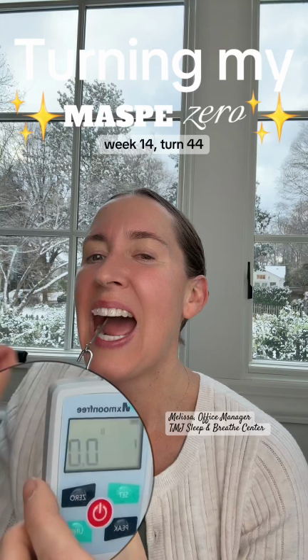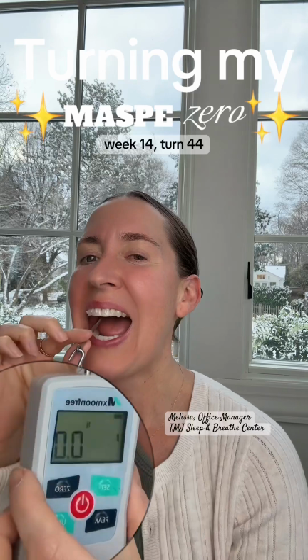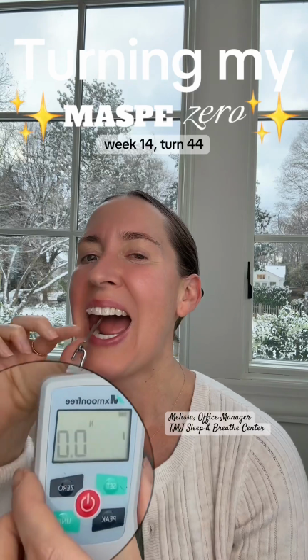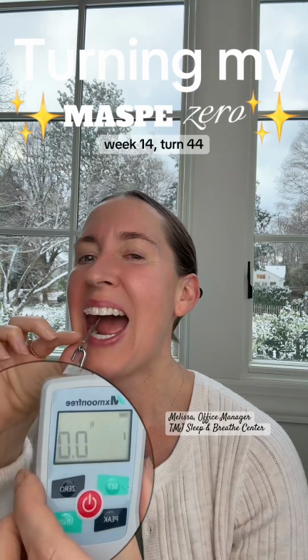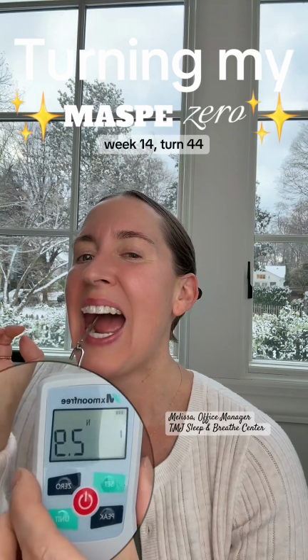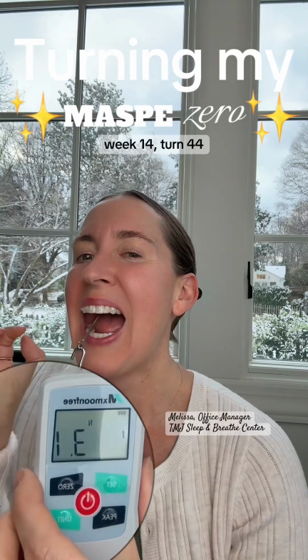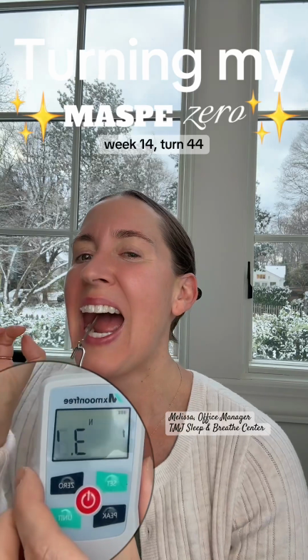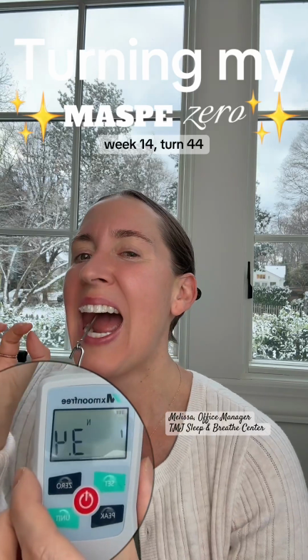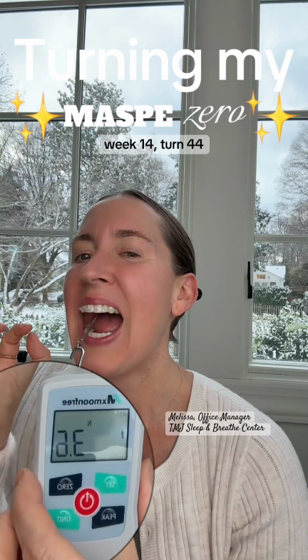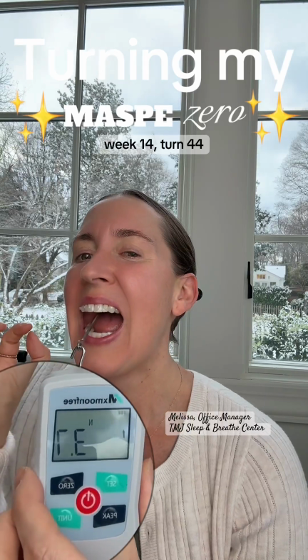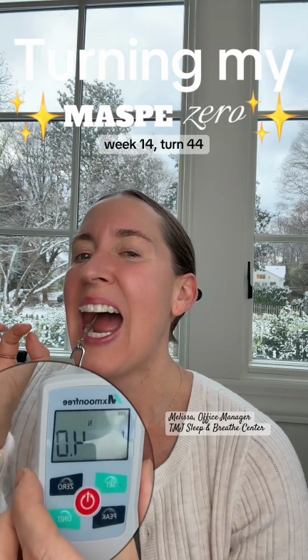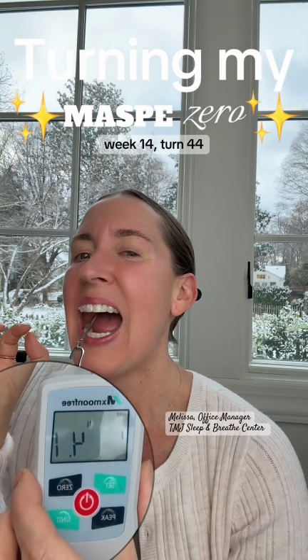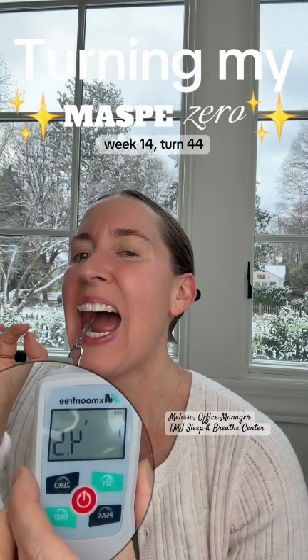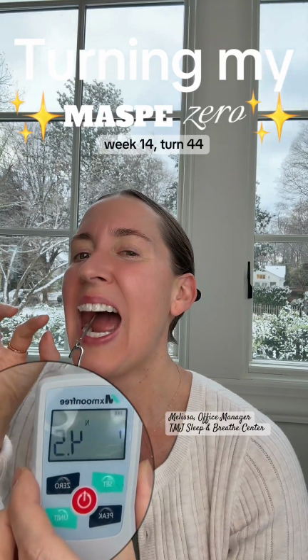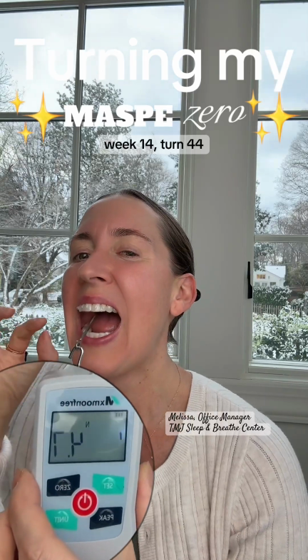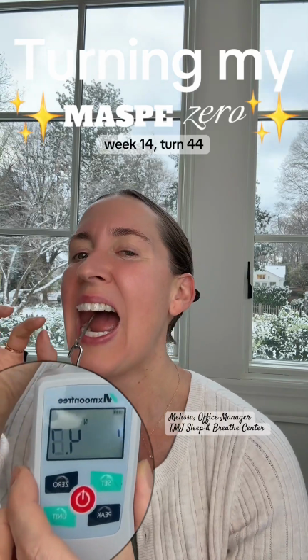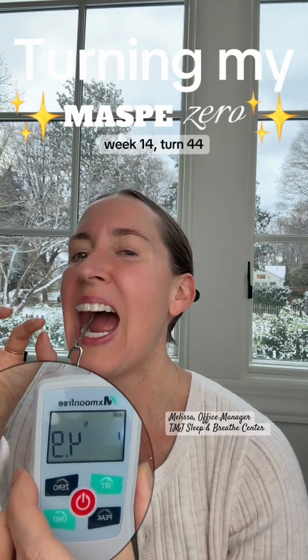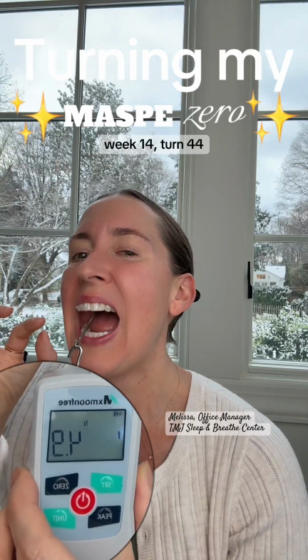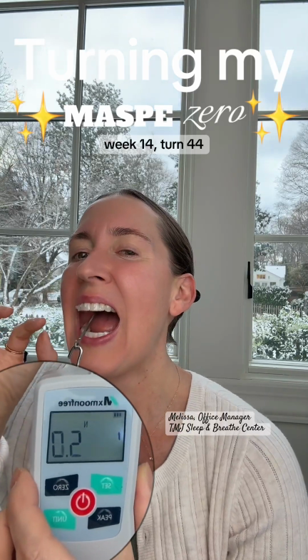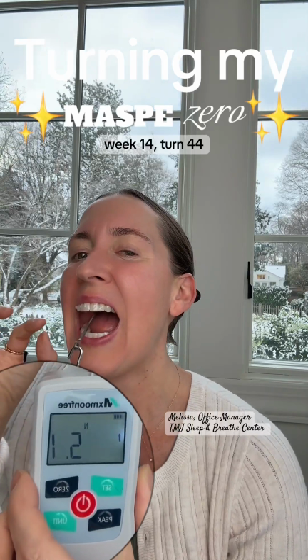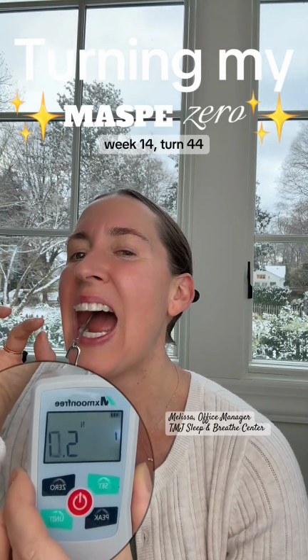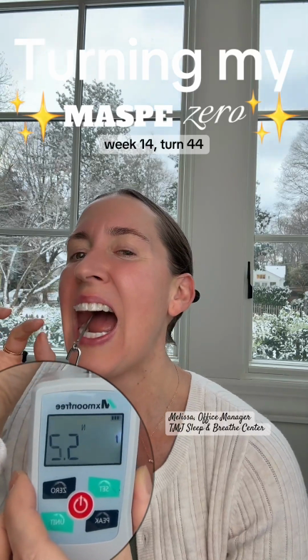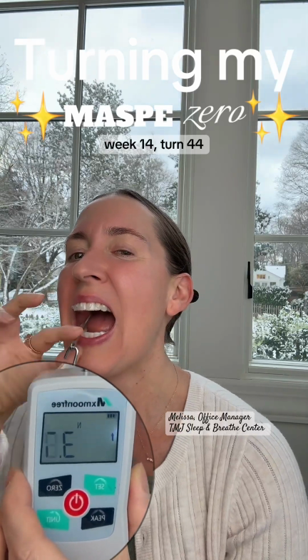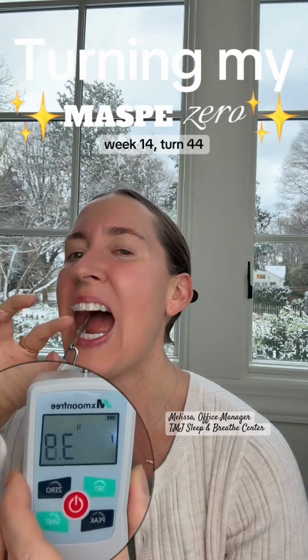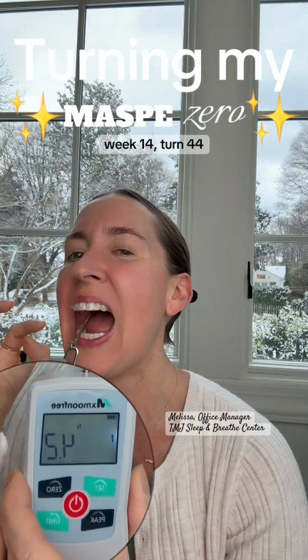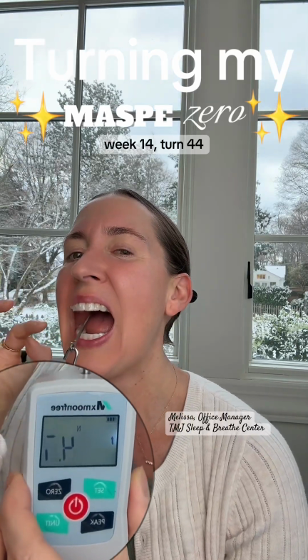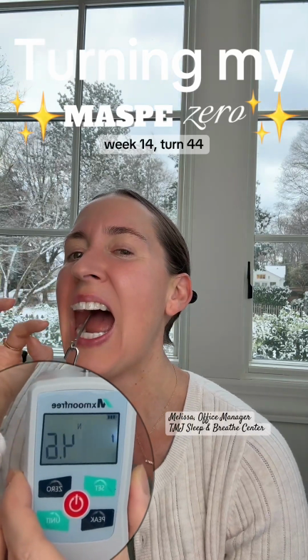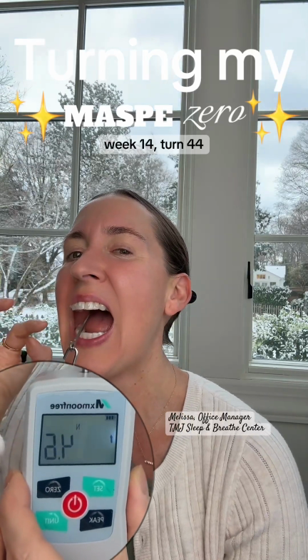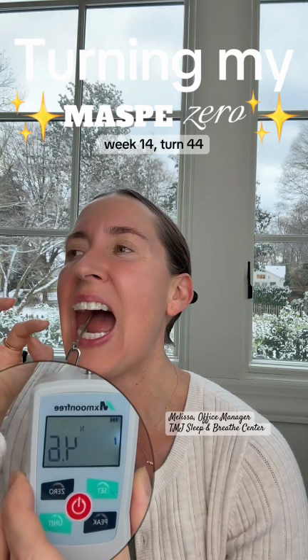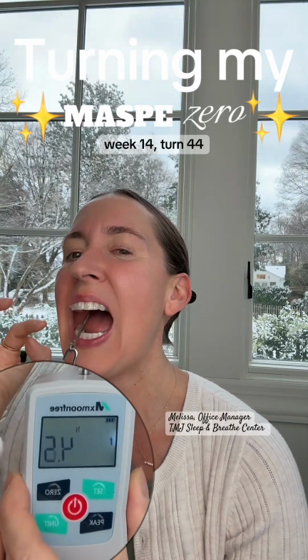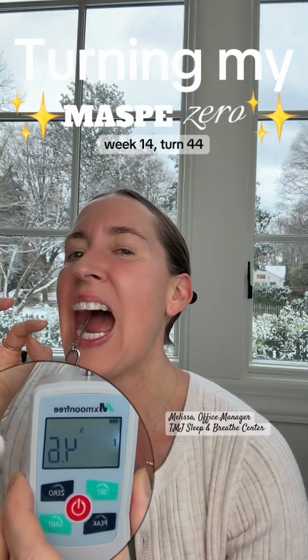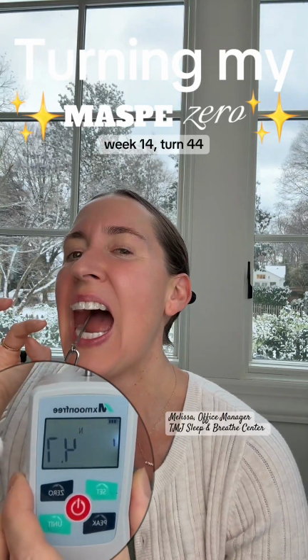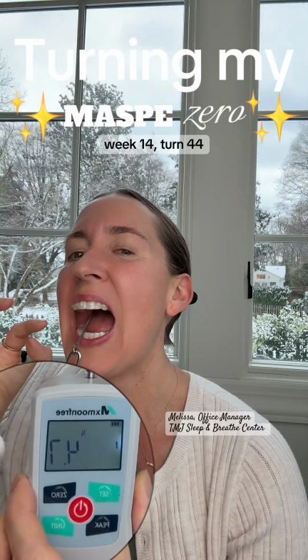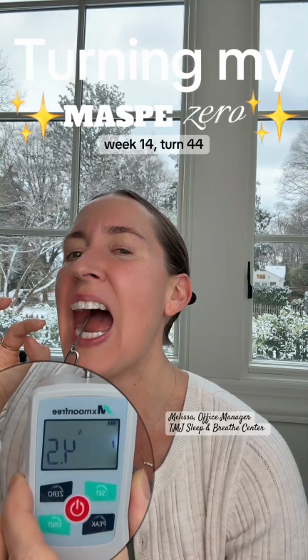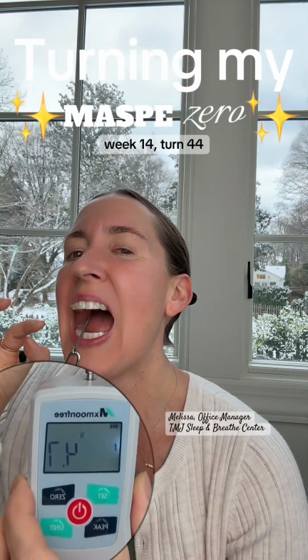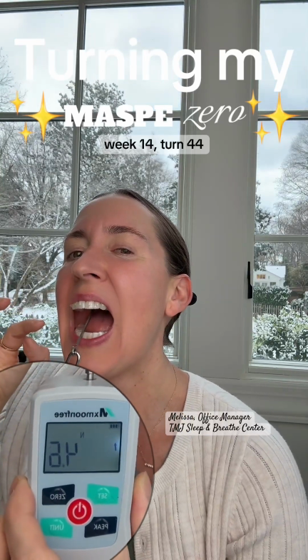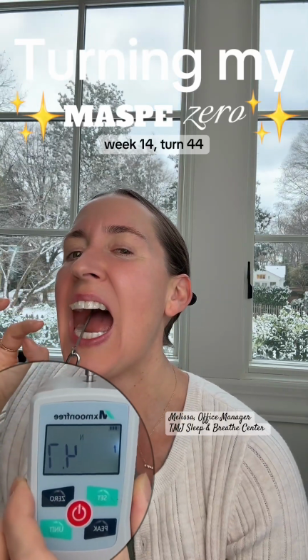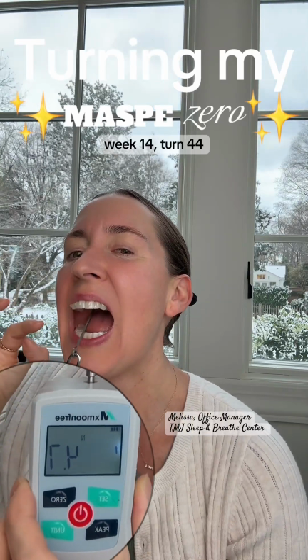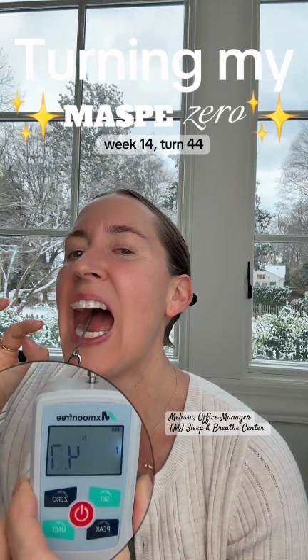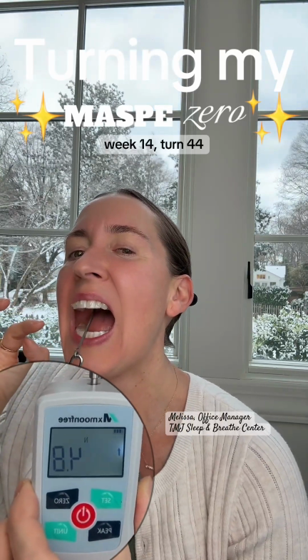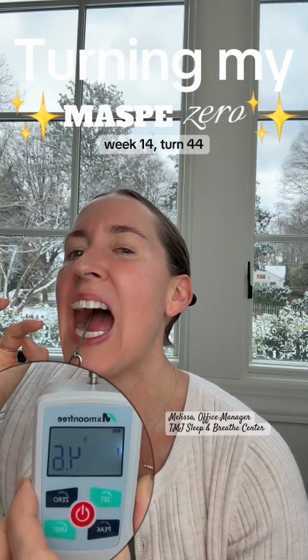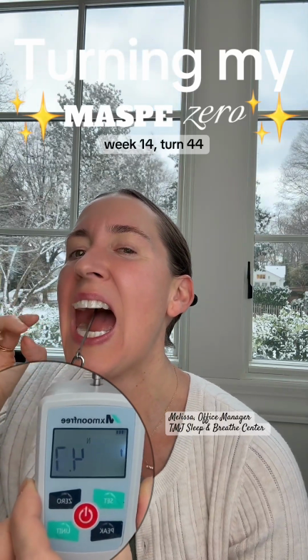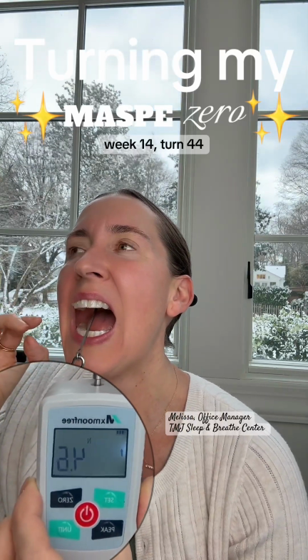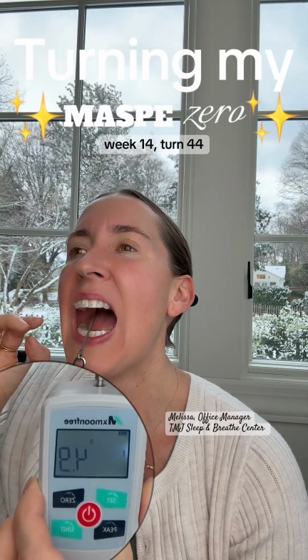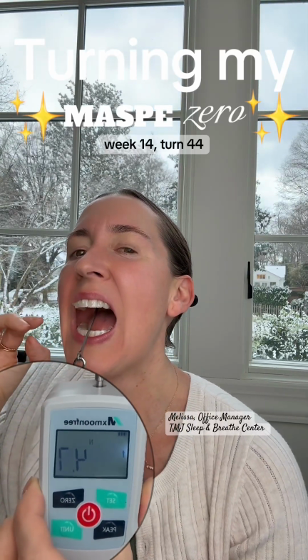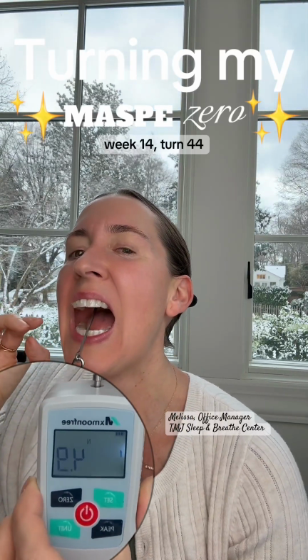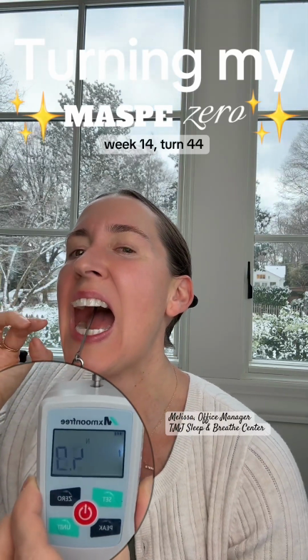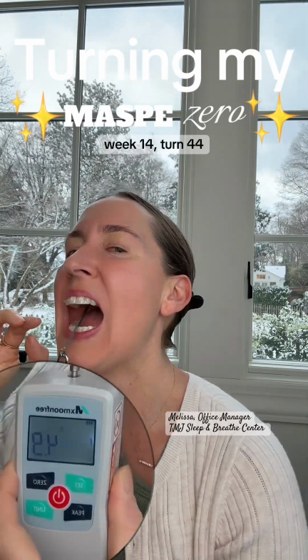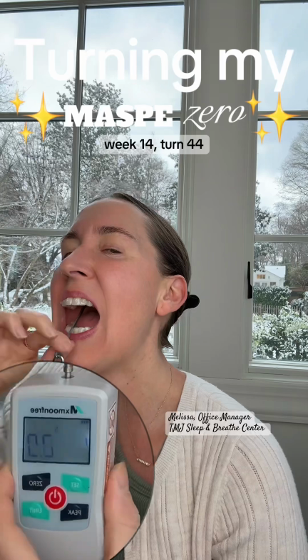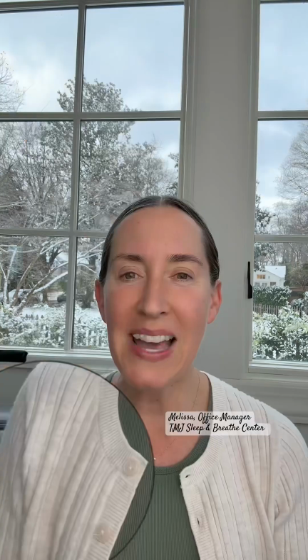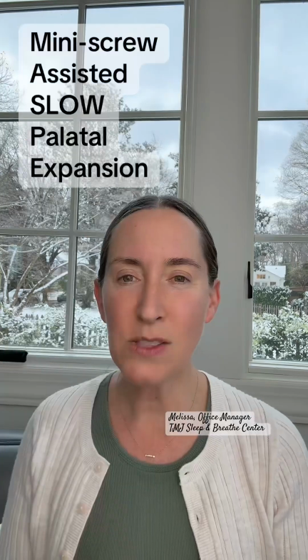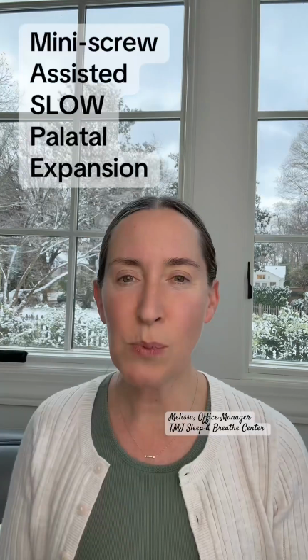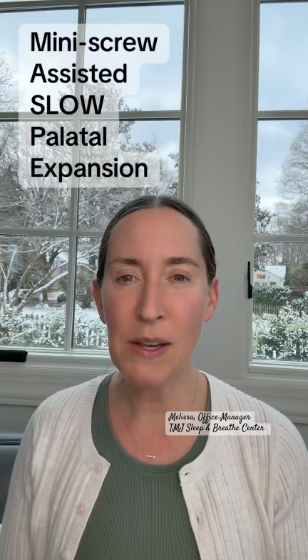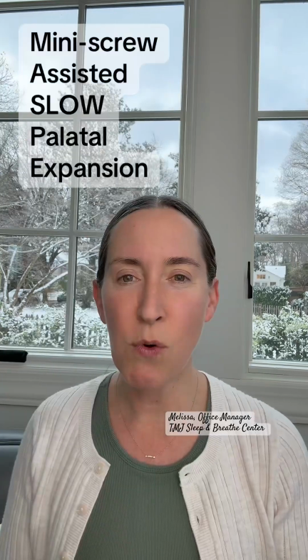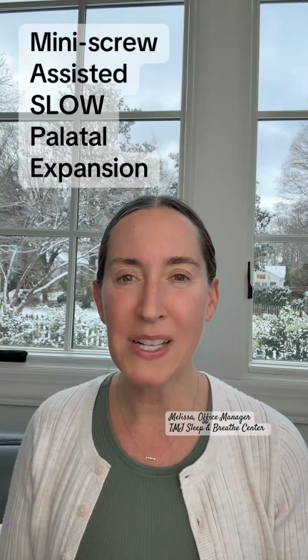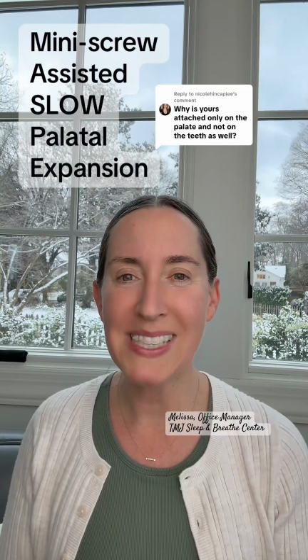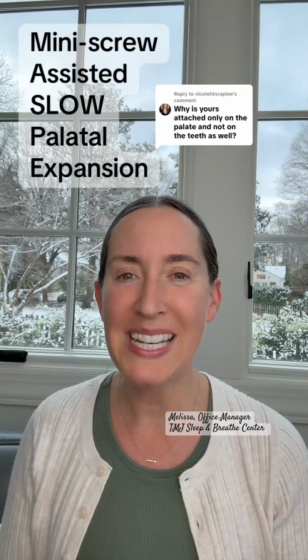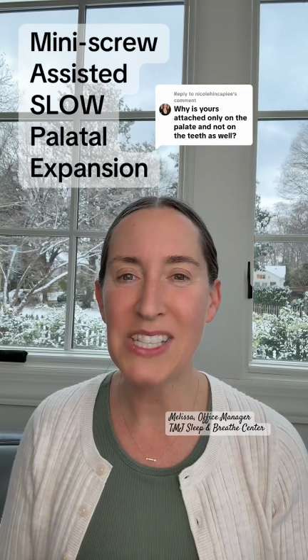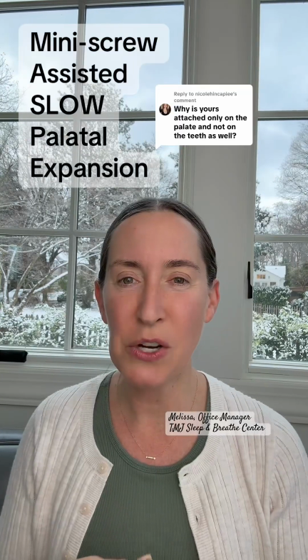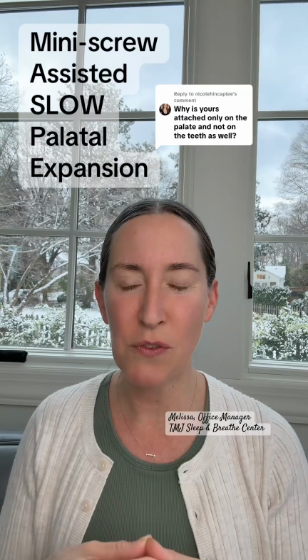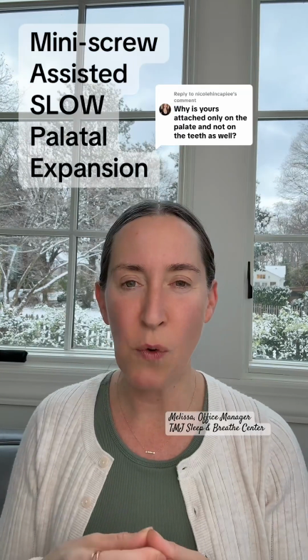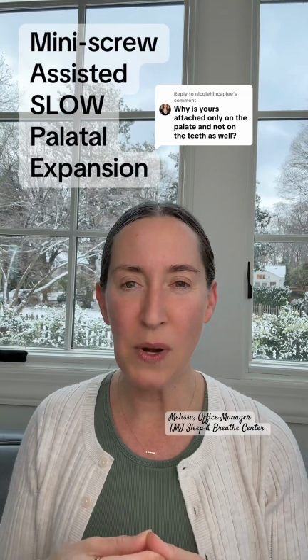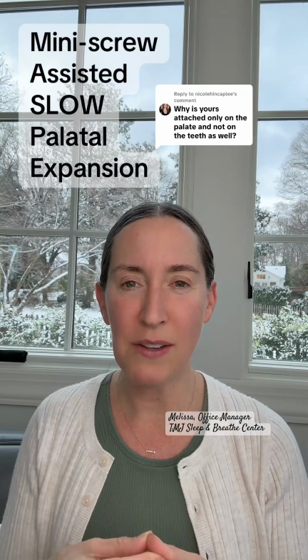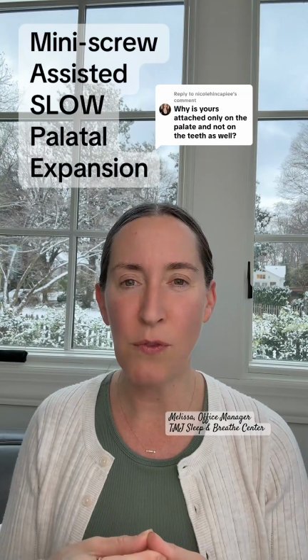Starting week 14 of expansion, let's talk about why my MARPE doesn't attach to my teeth. That's week 14, turn 44.